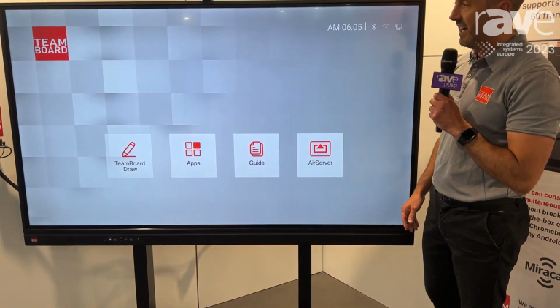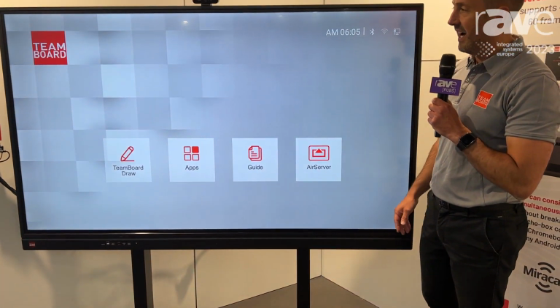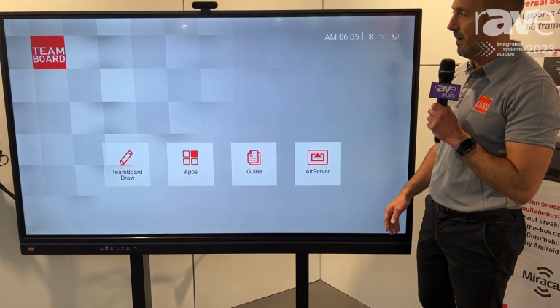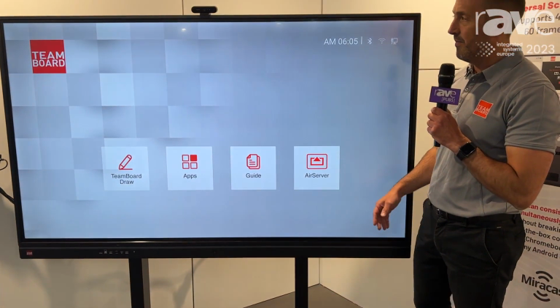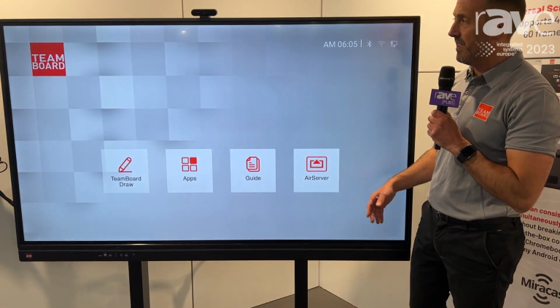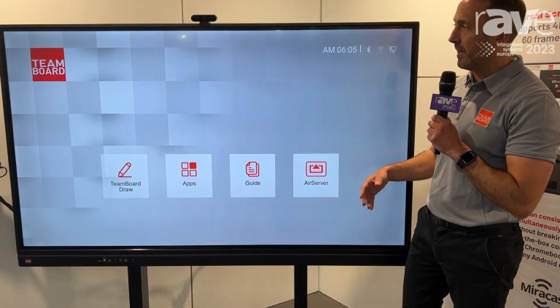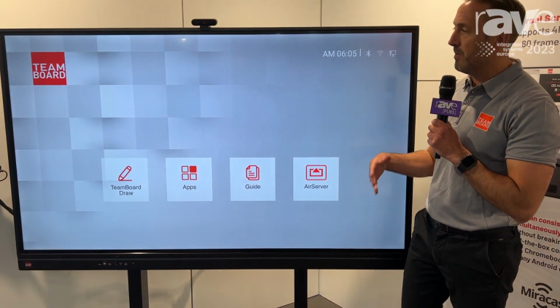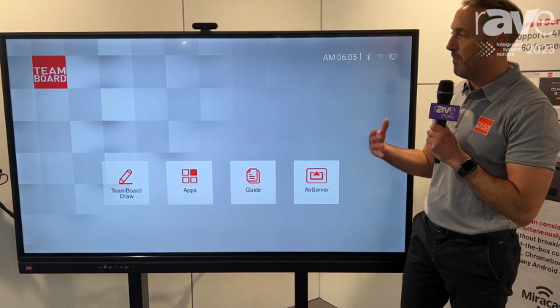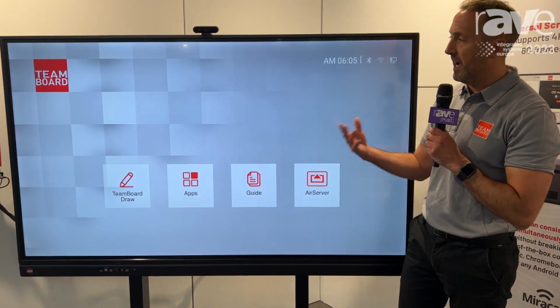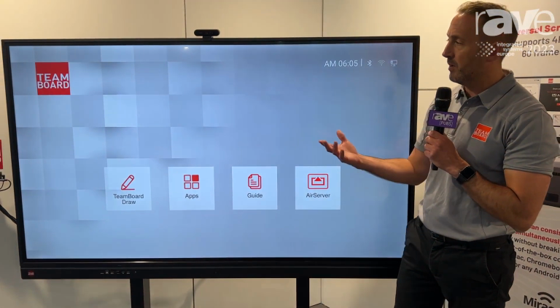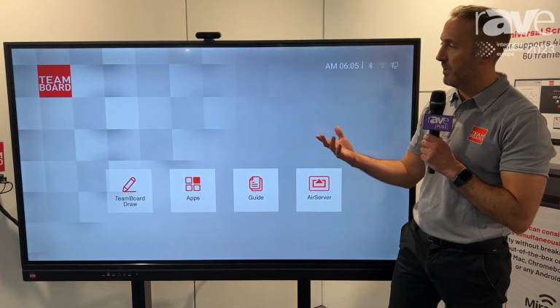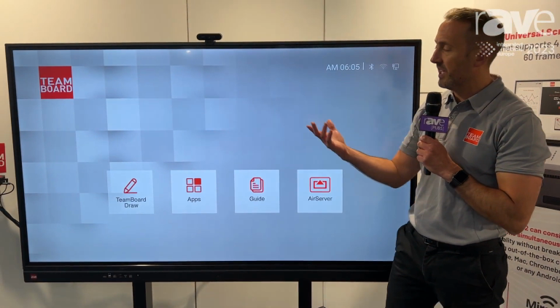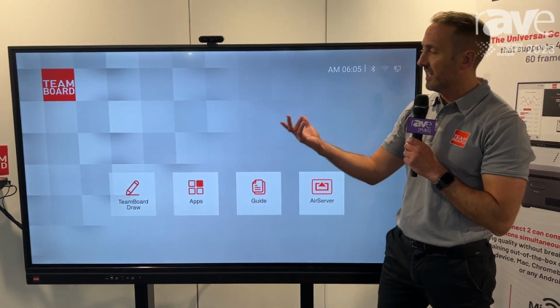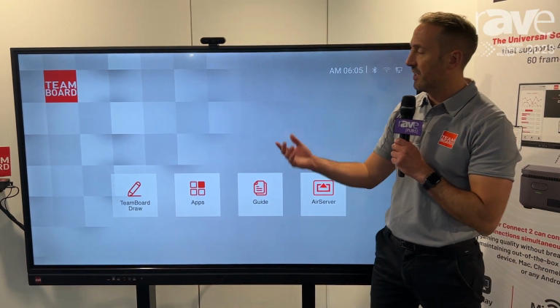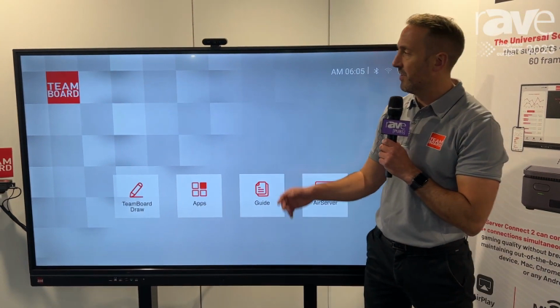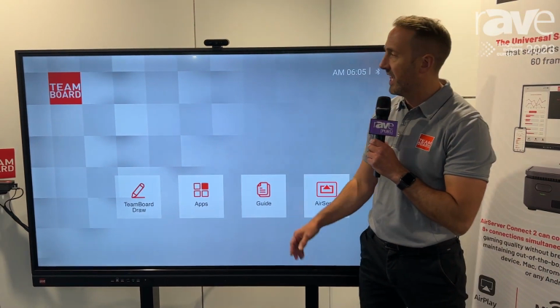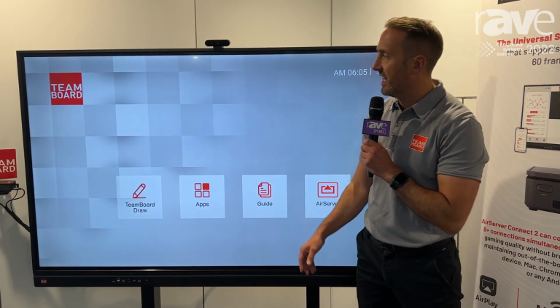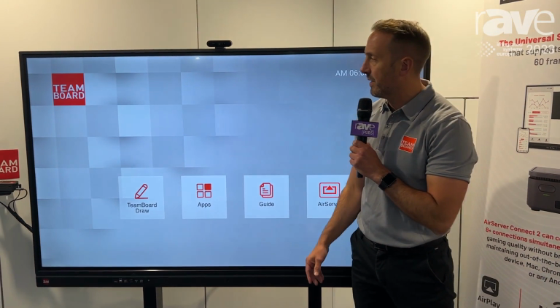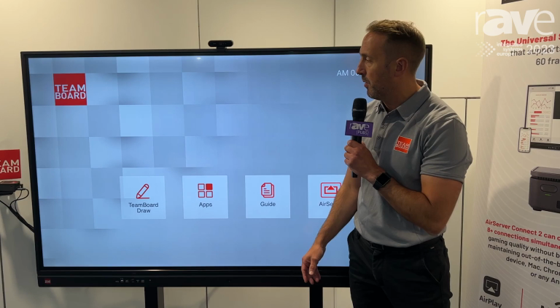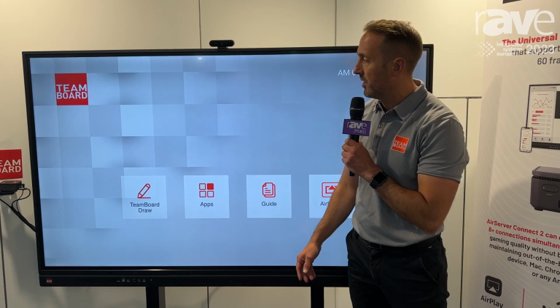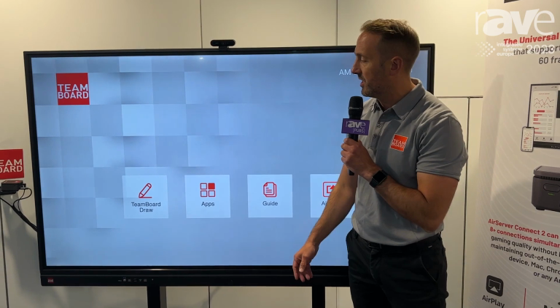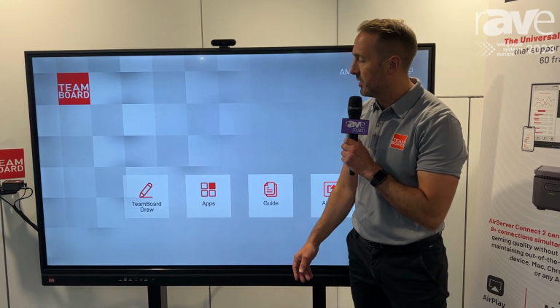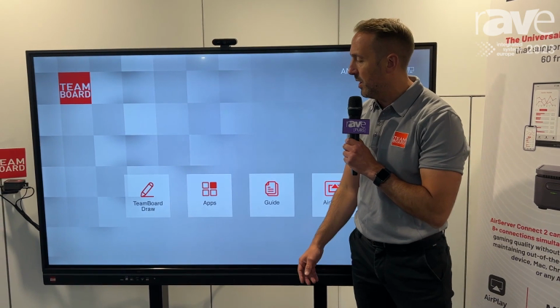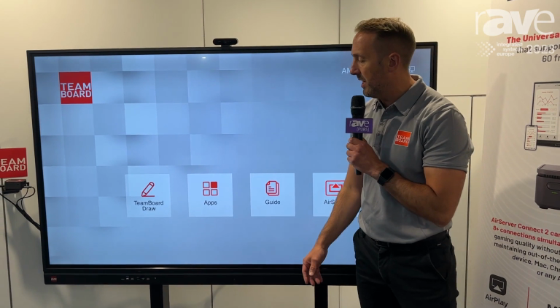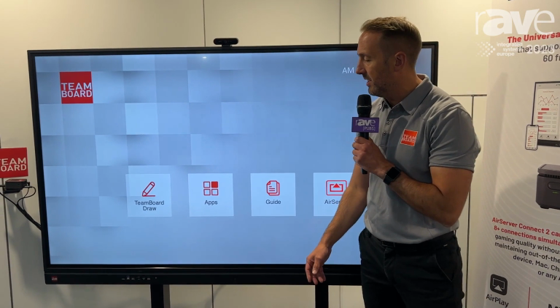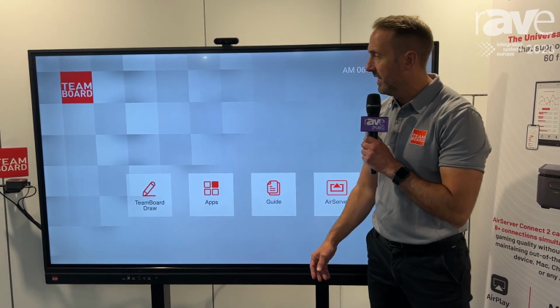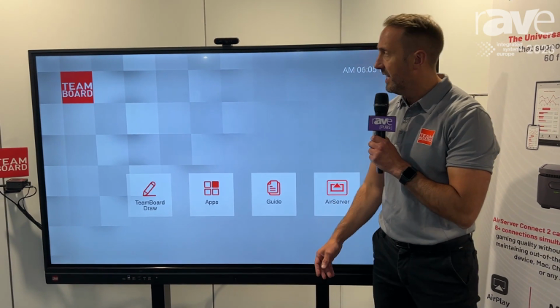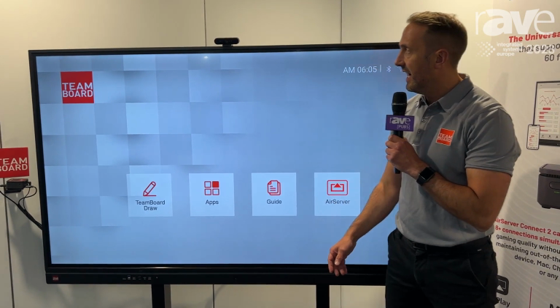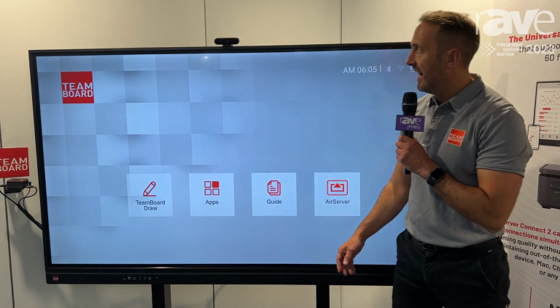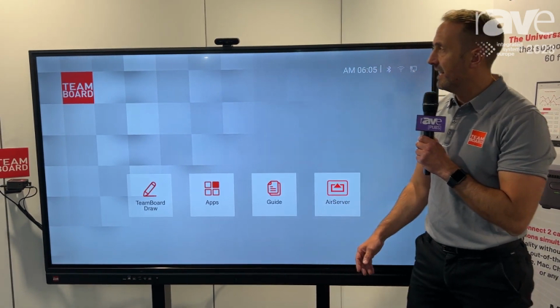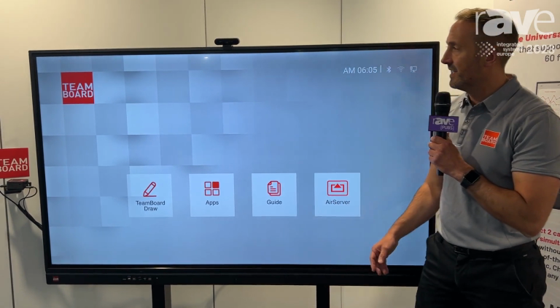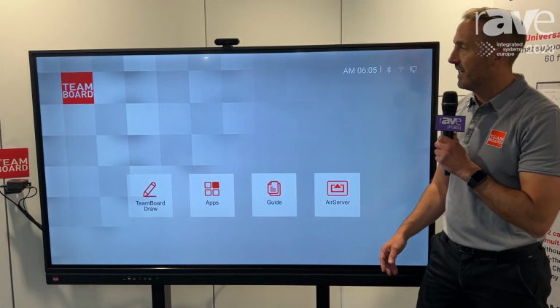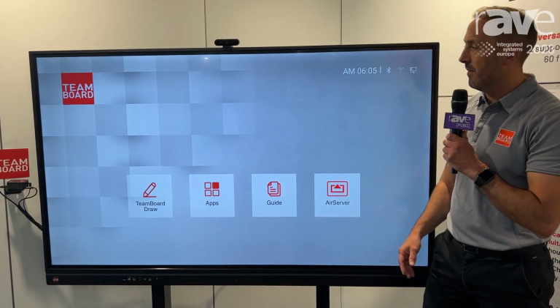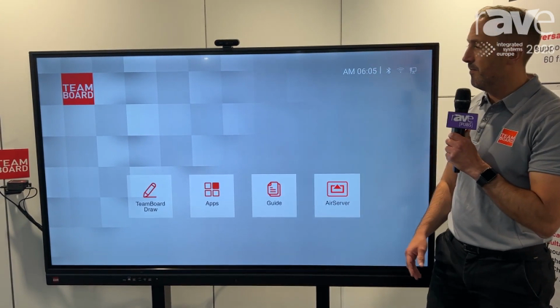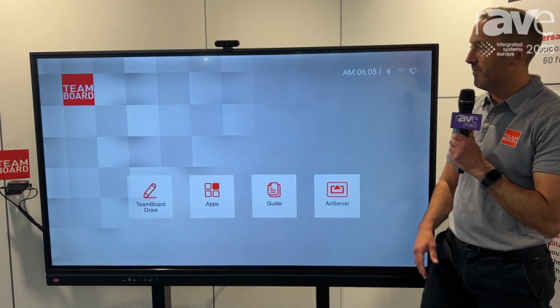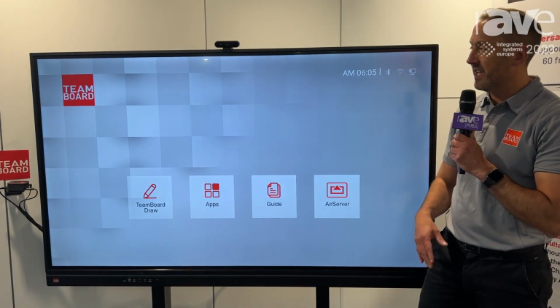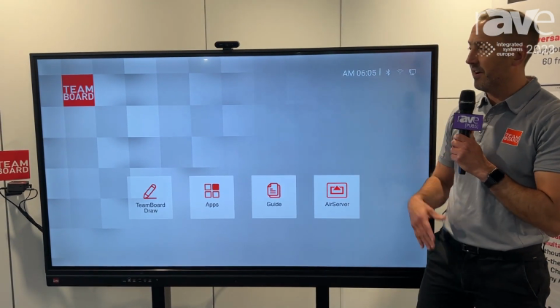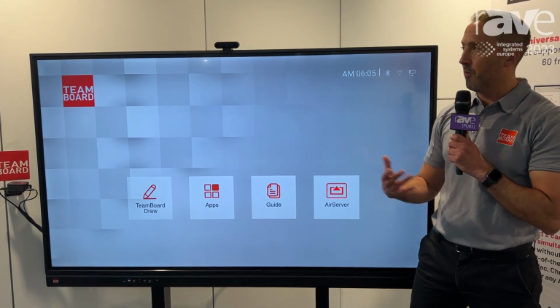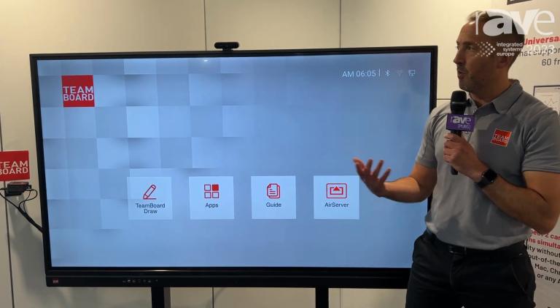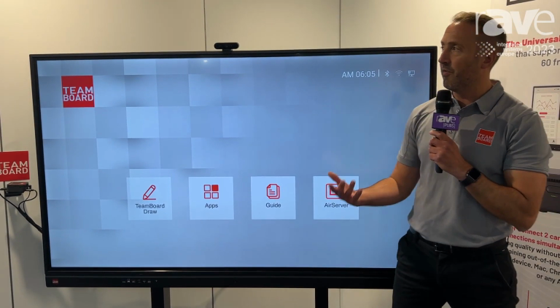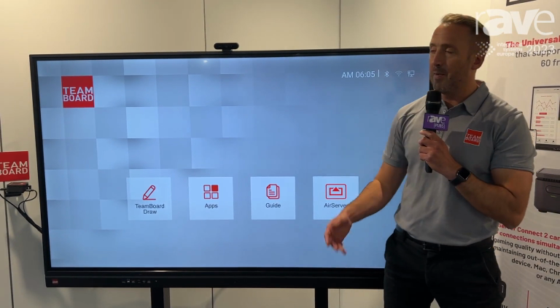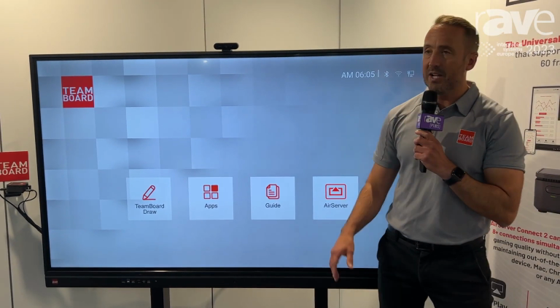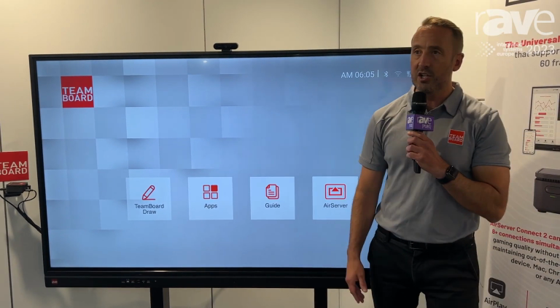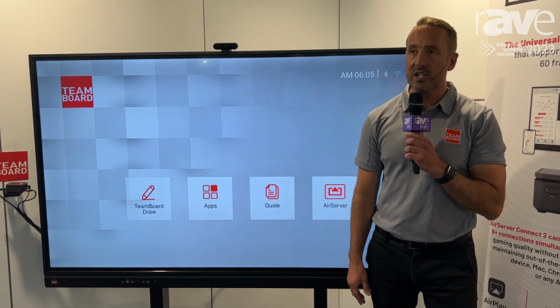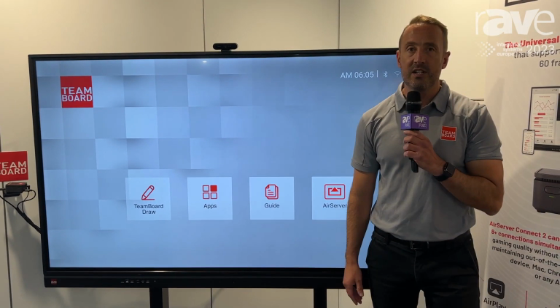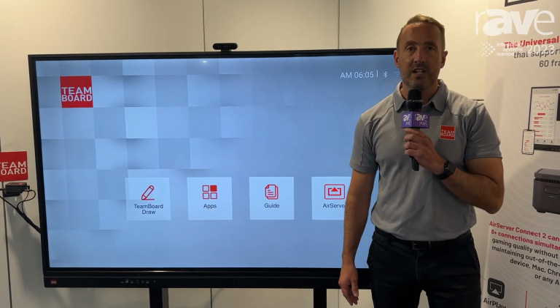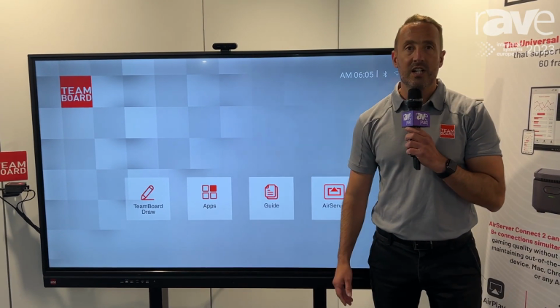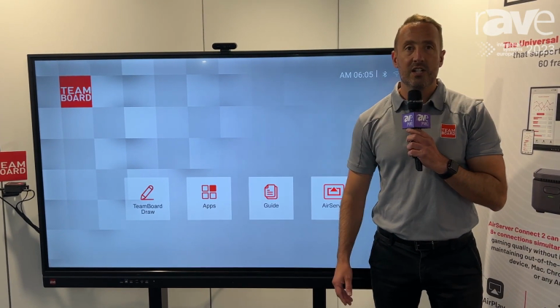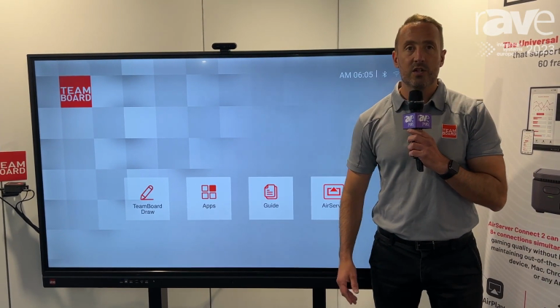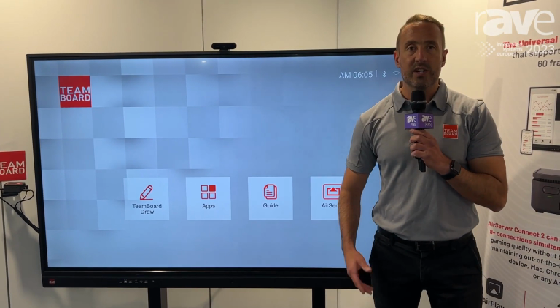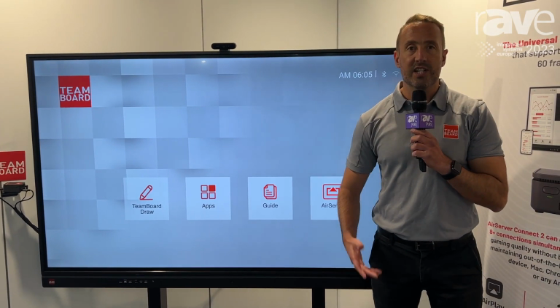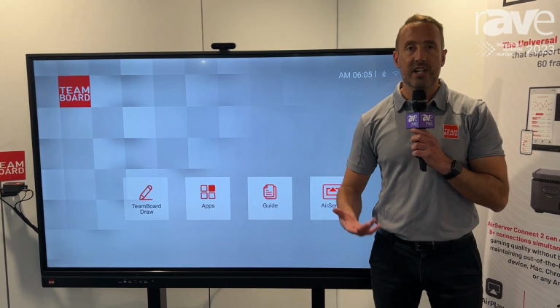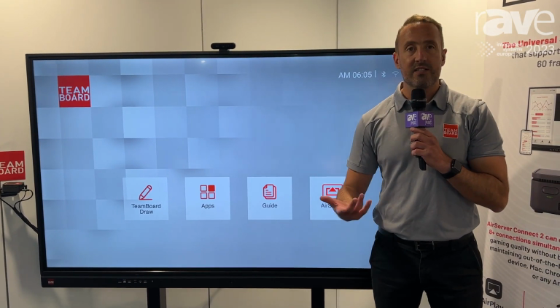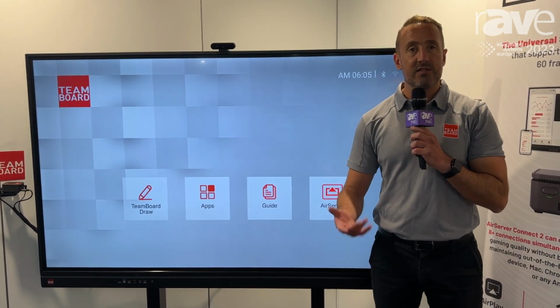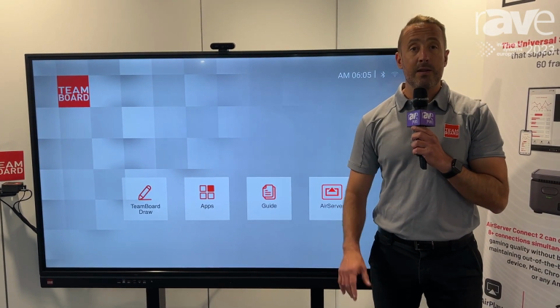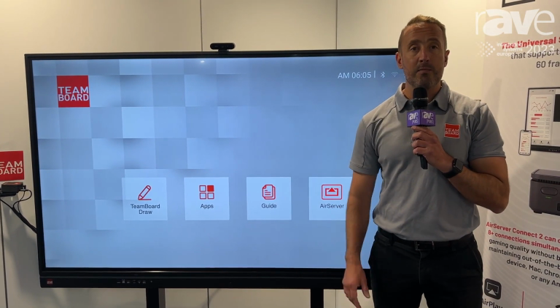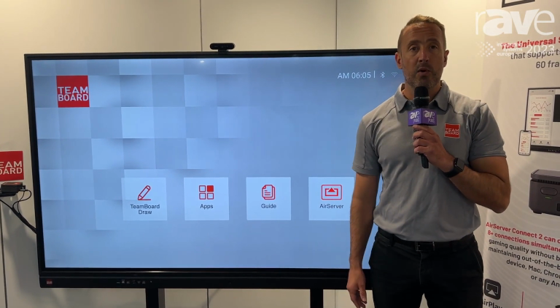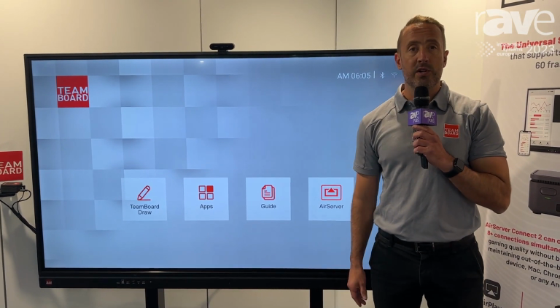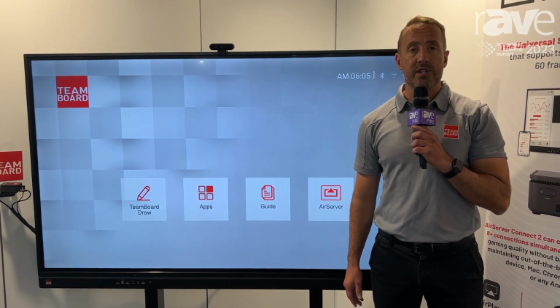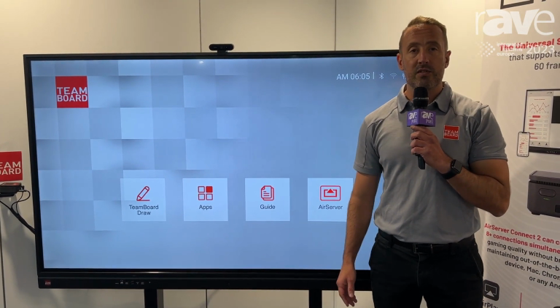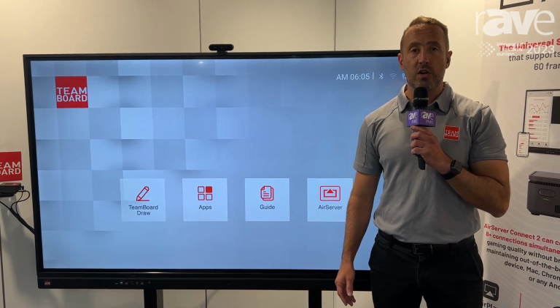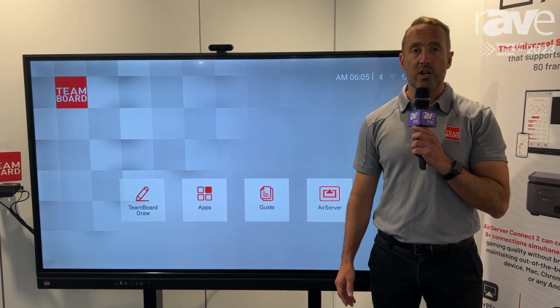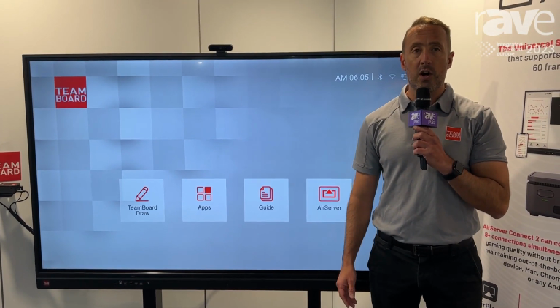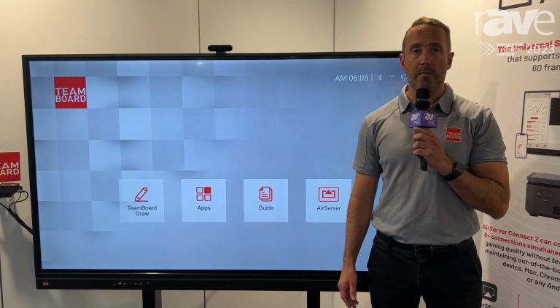That can be paired with the AirServer Connect box as well, and for more information join us at teamboard.com.